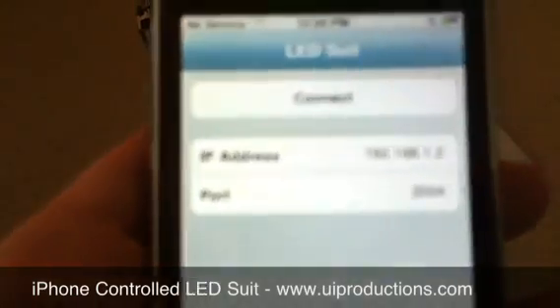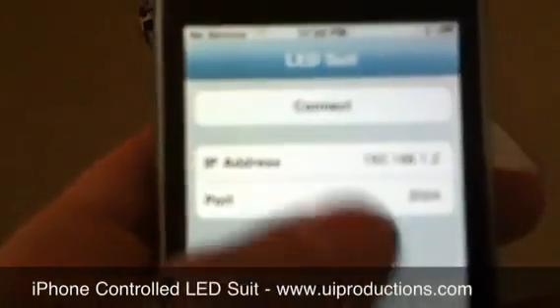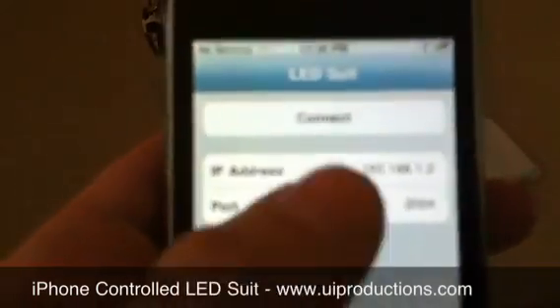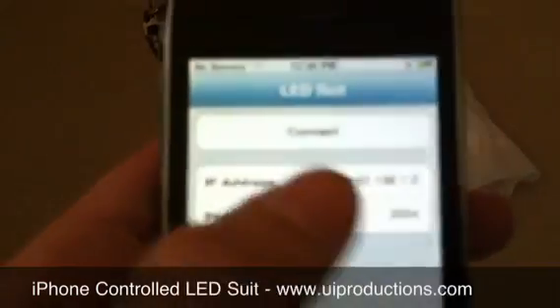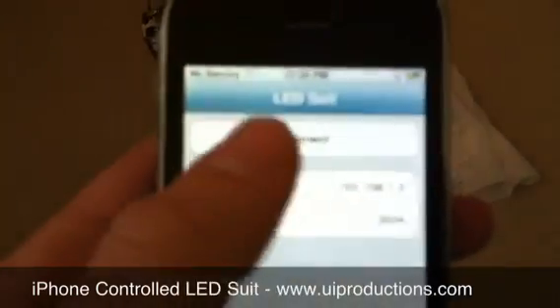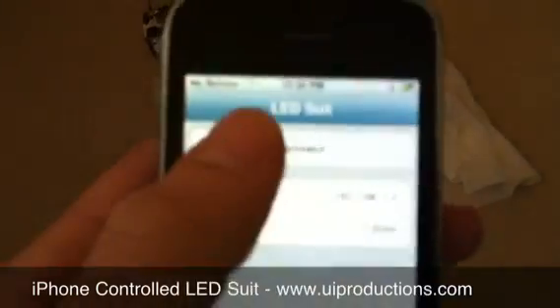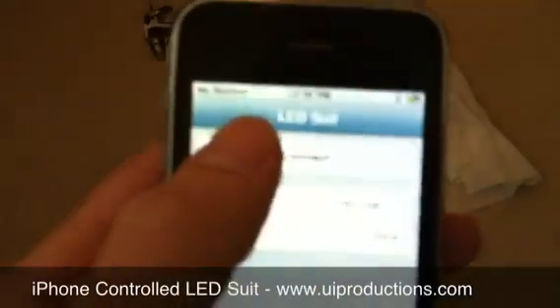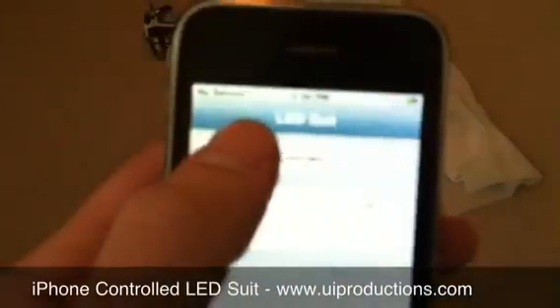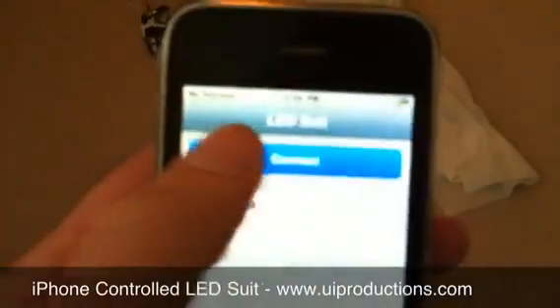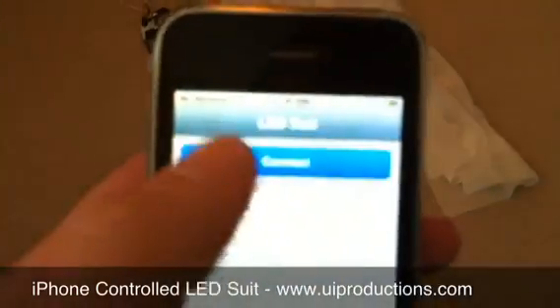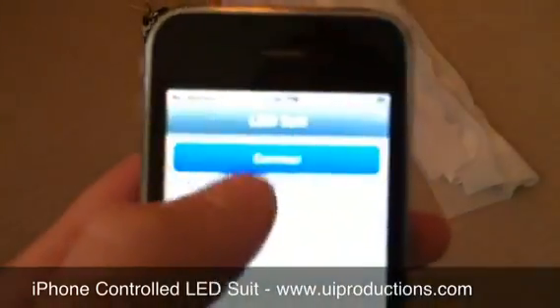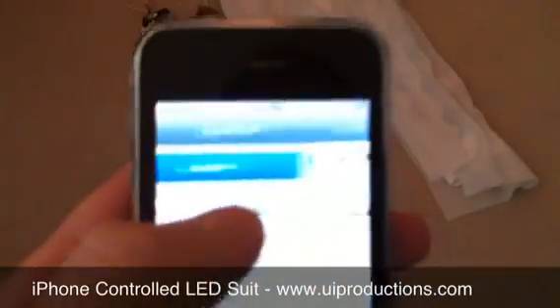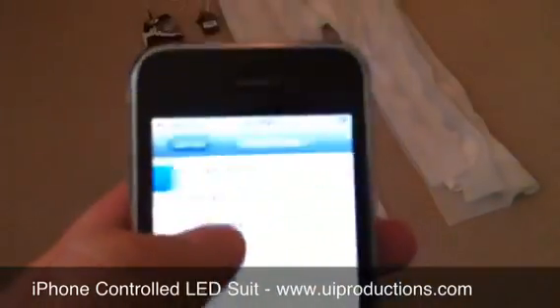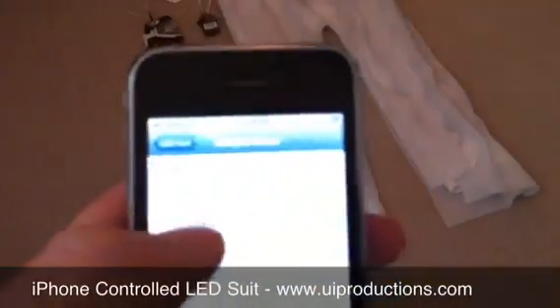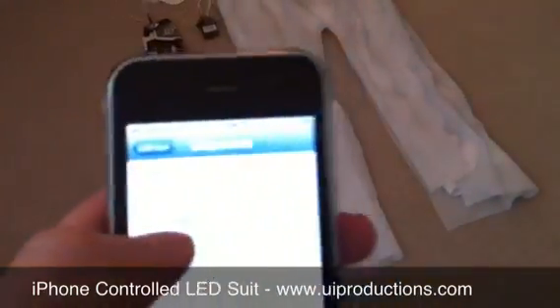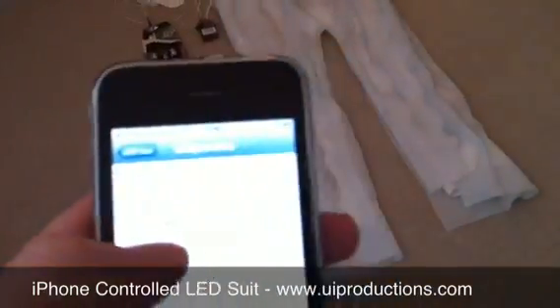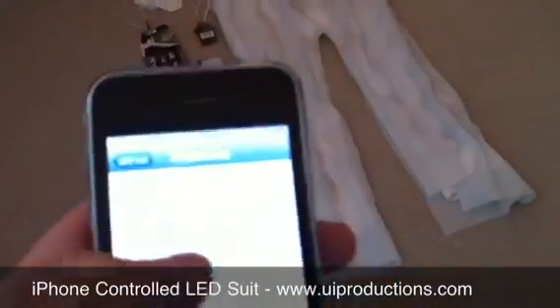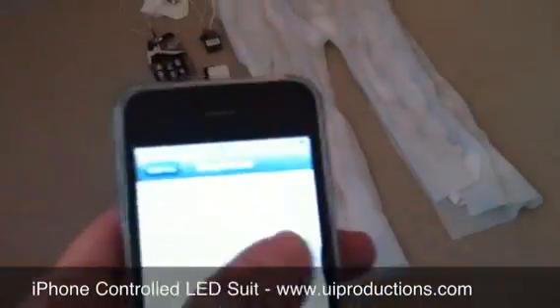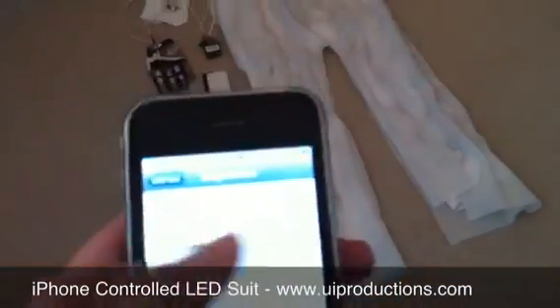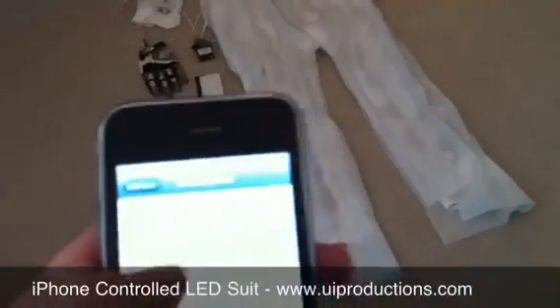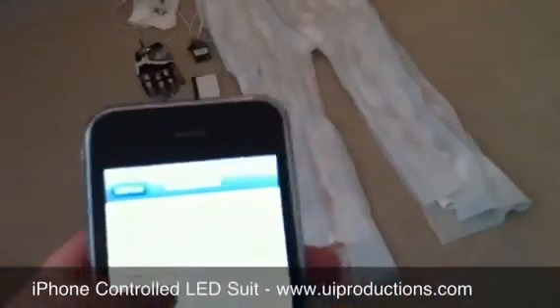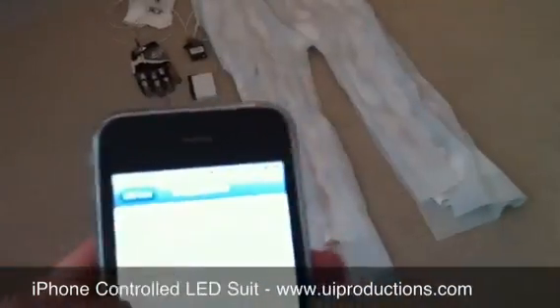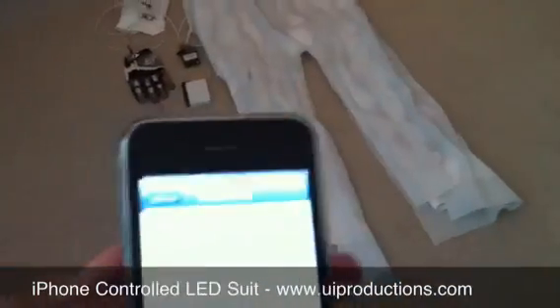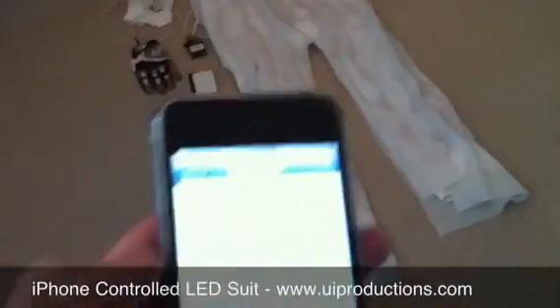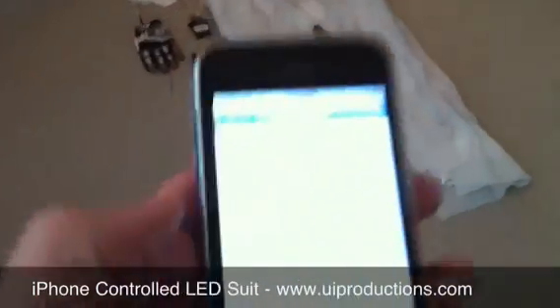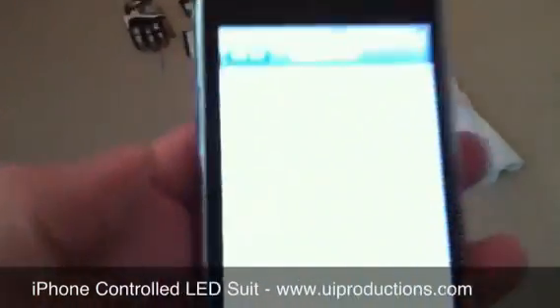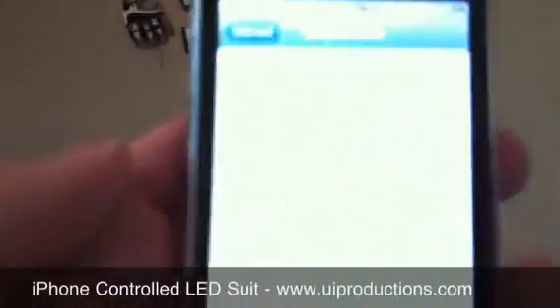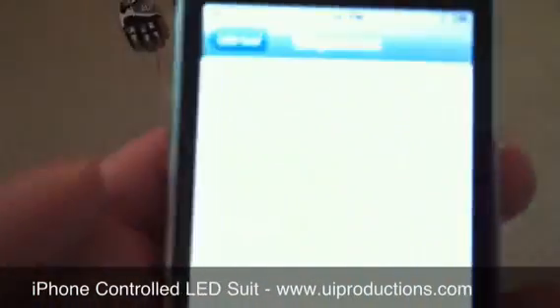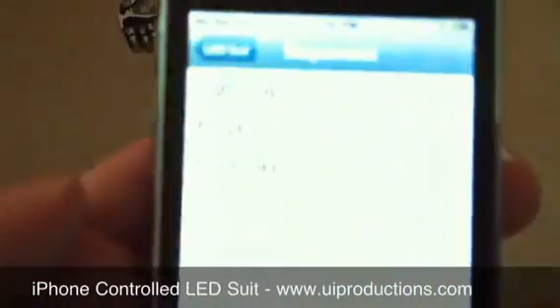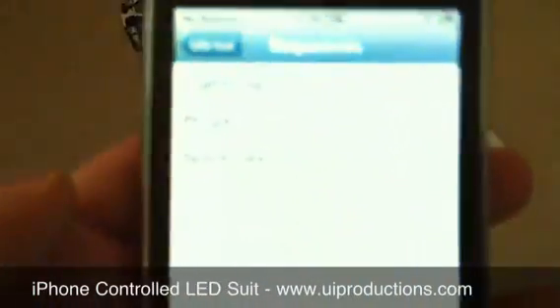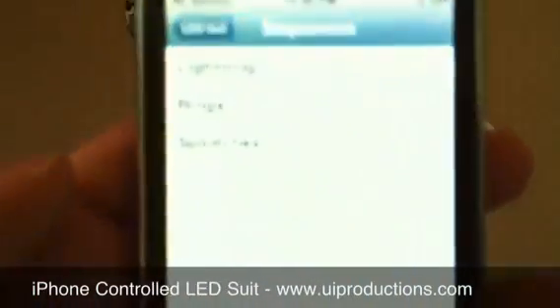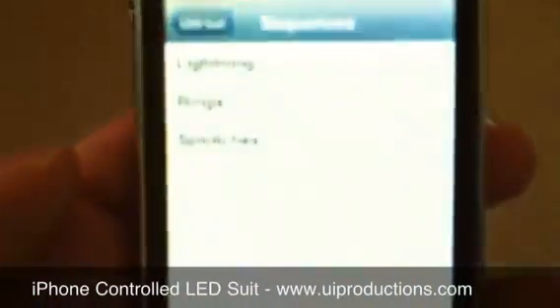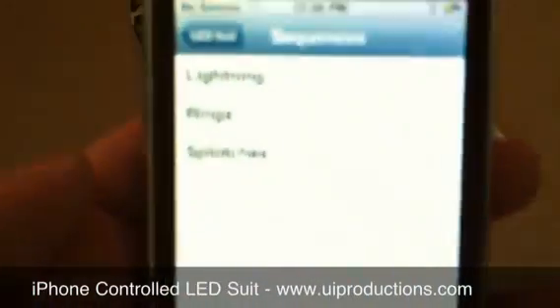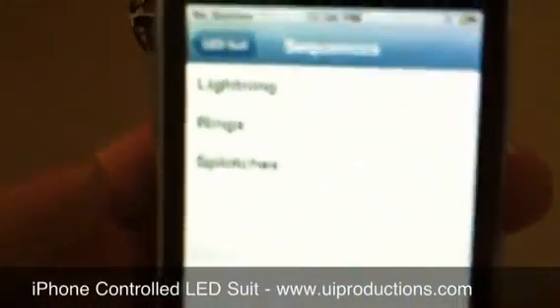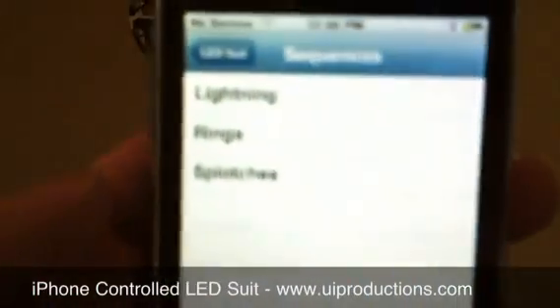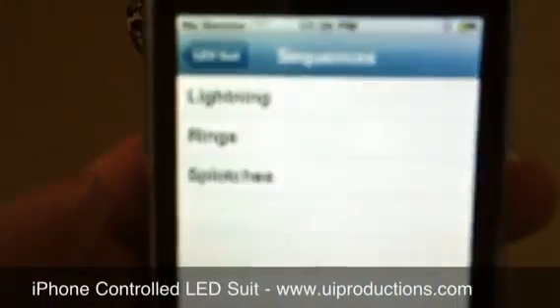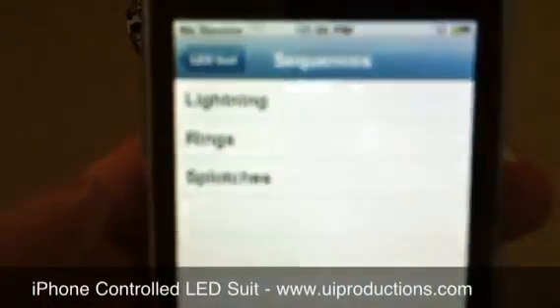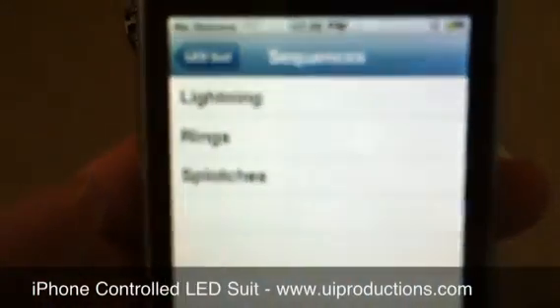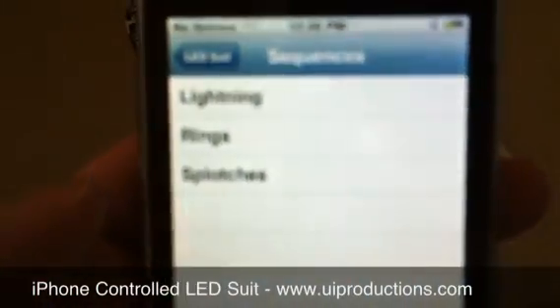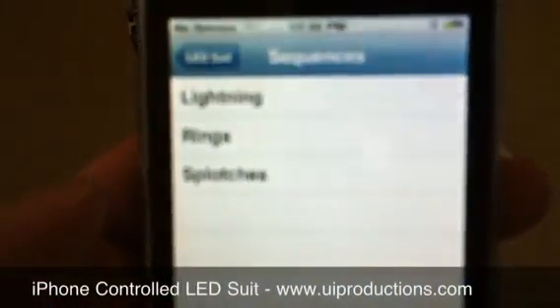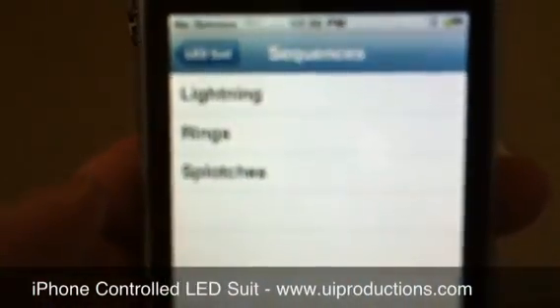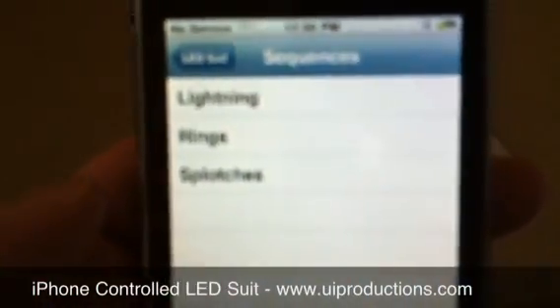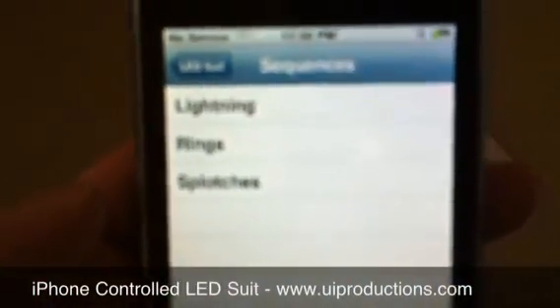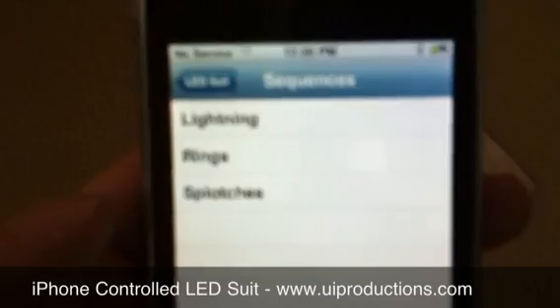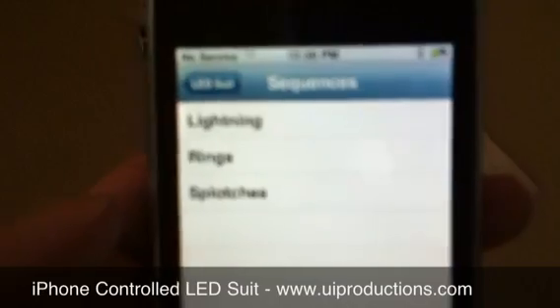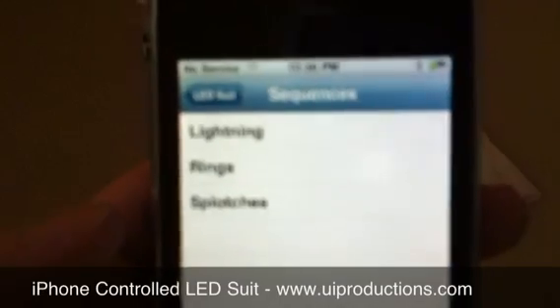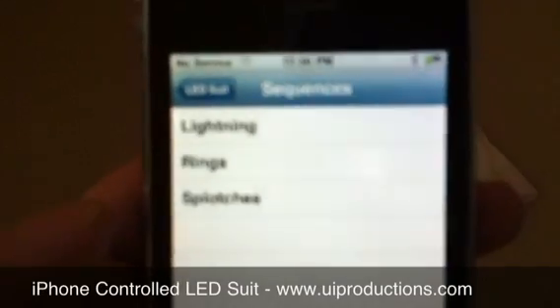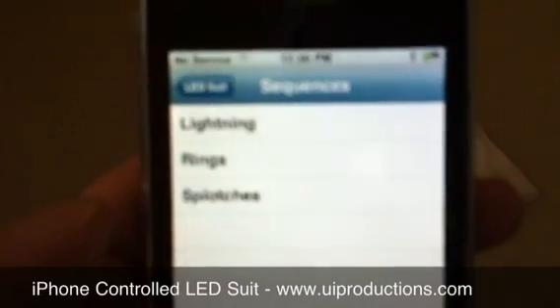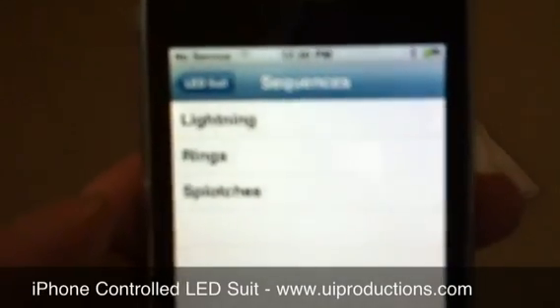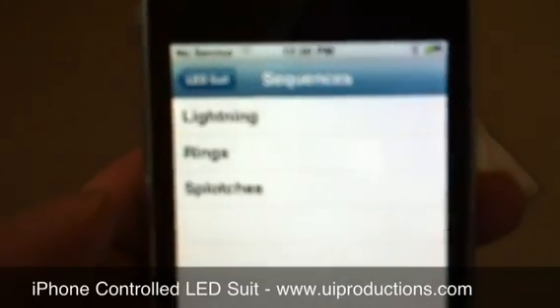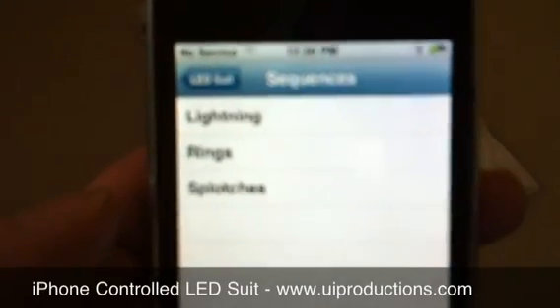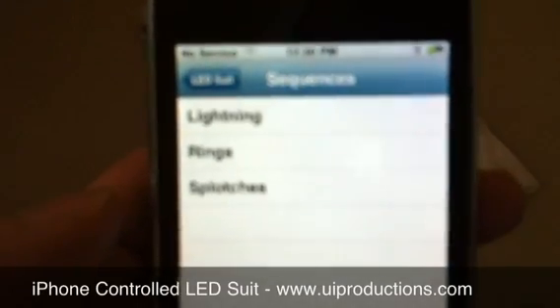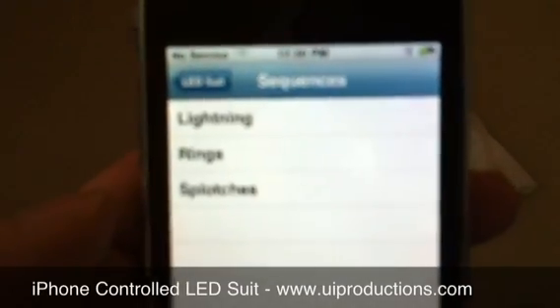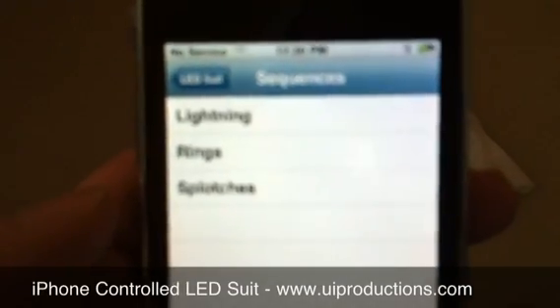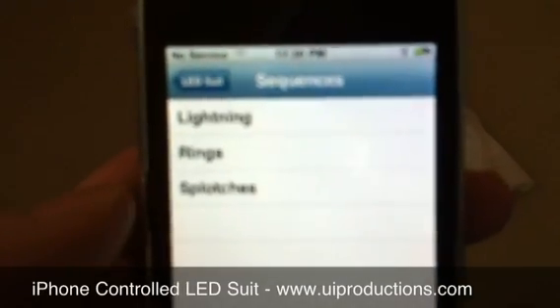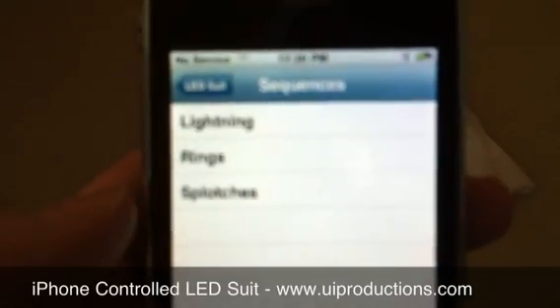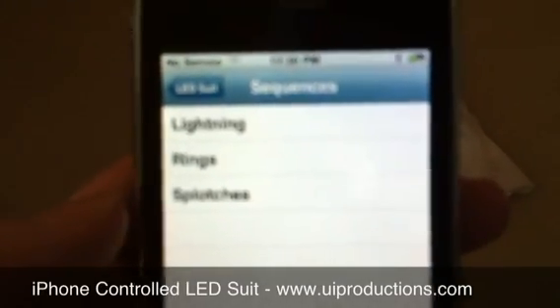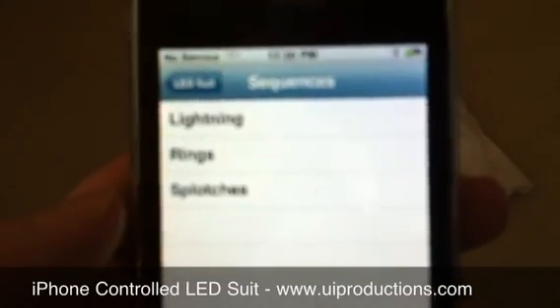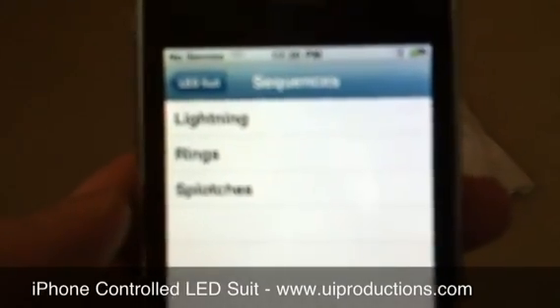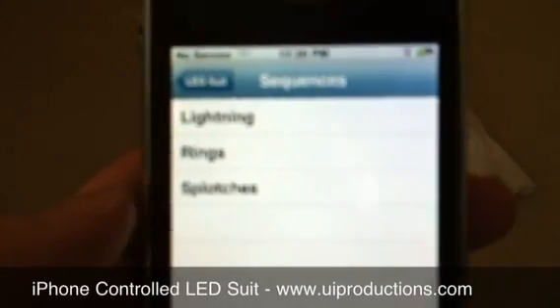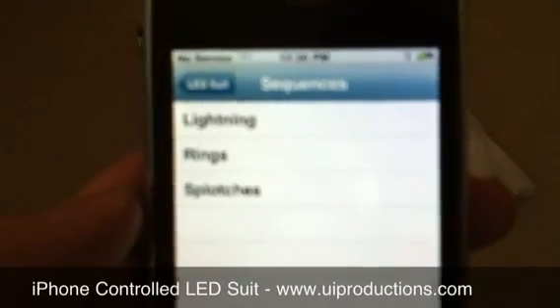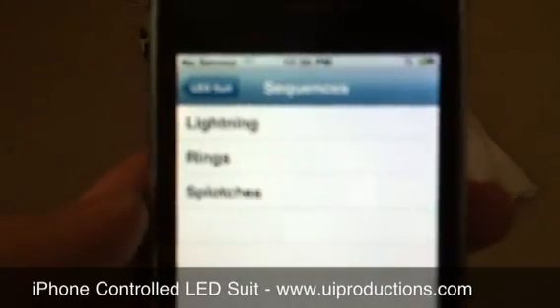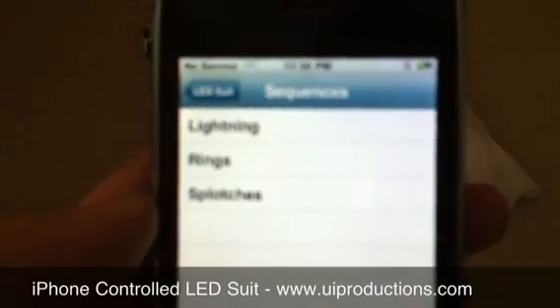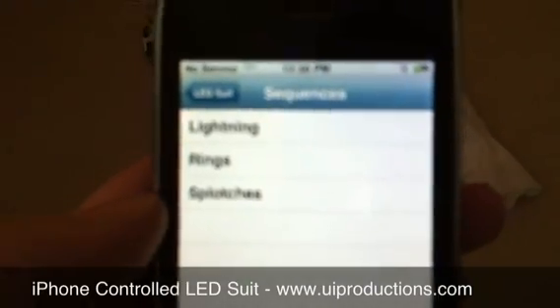You can see here I can press connect, I can type in an IP address, and then it gives me a list of sequences. Right now I only have three programmed, but there's going to be more coming soon.